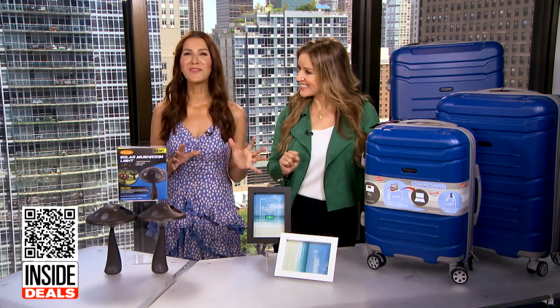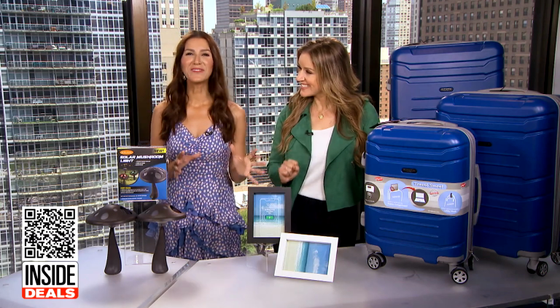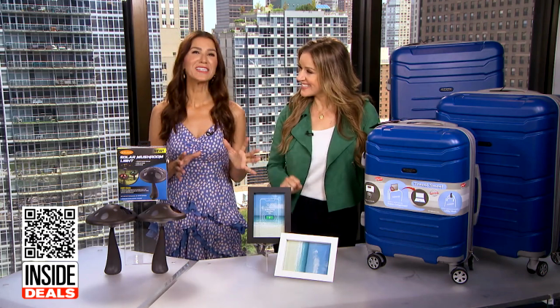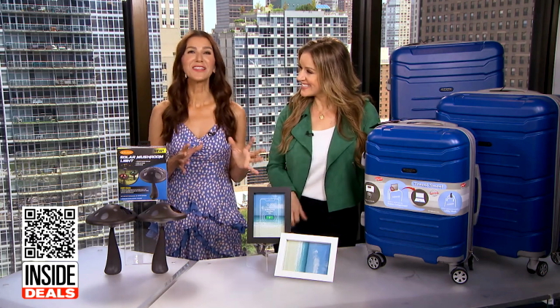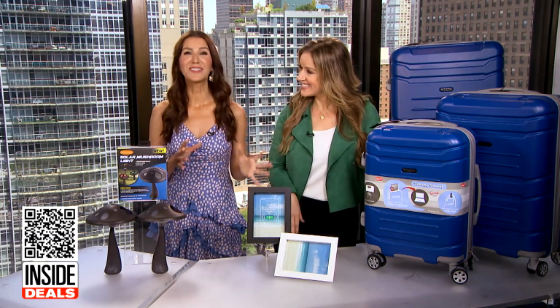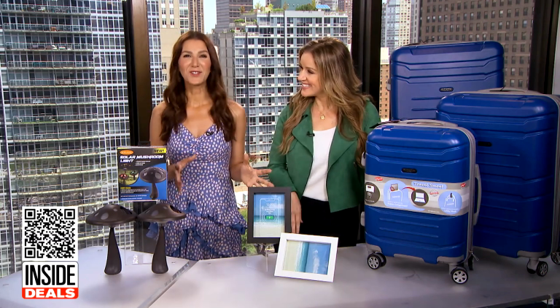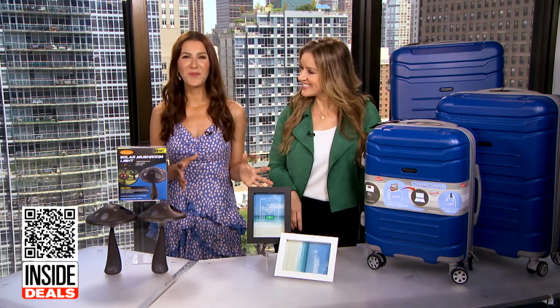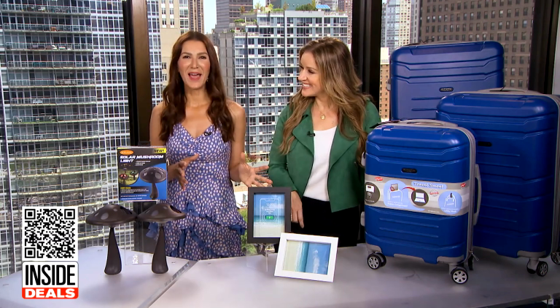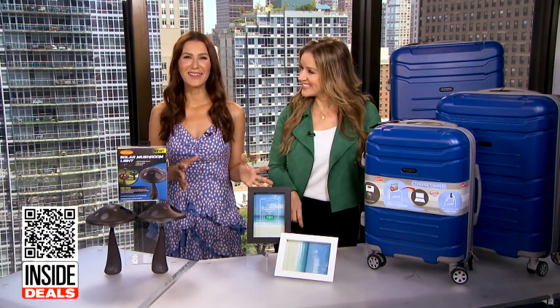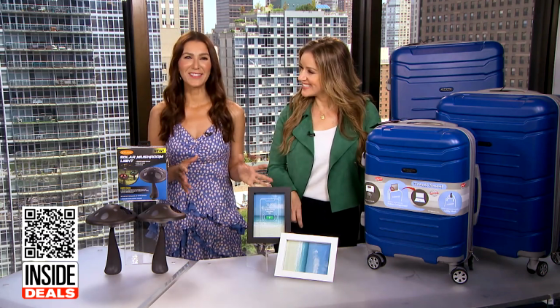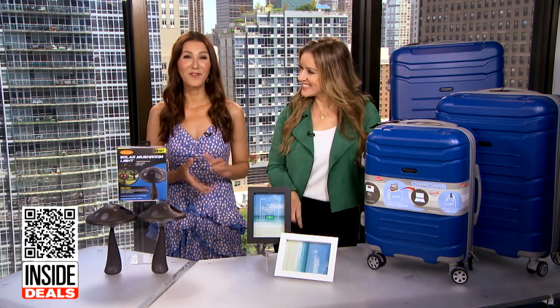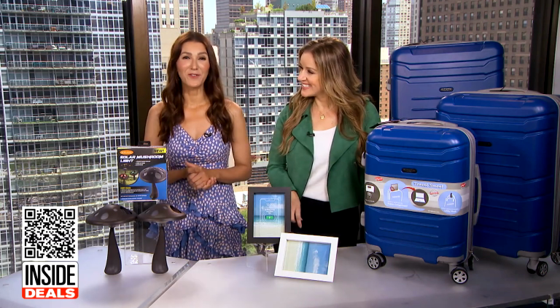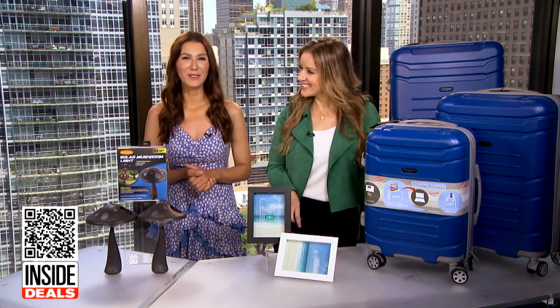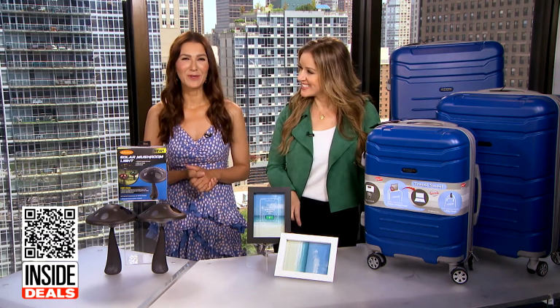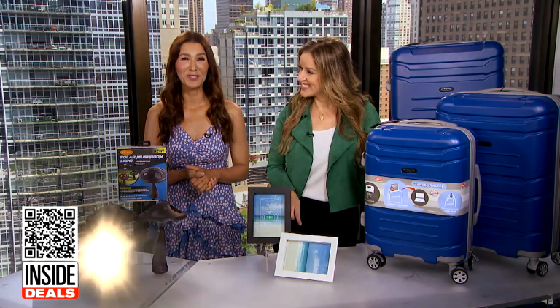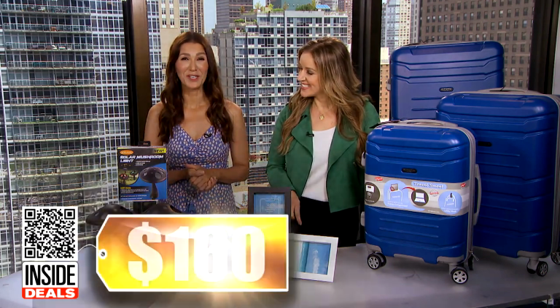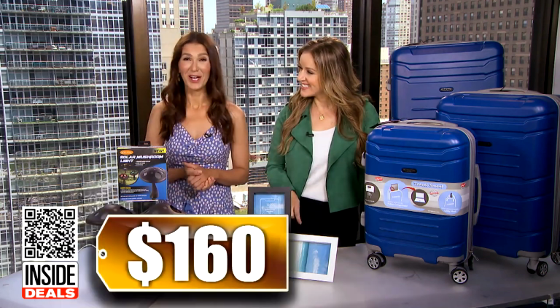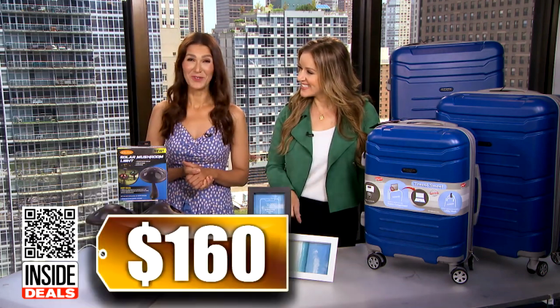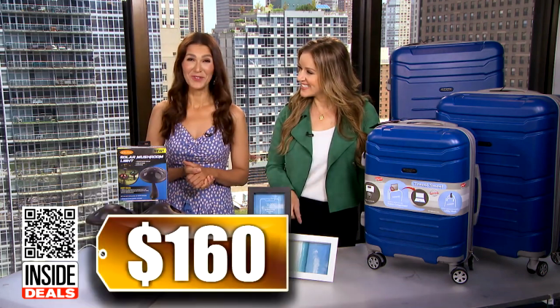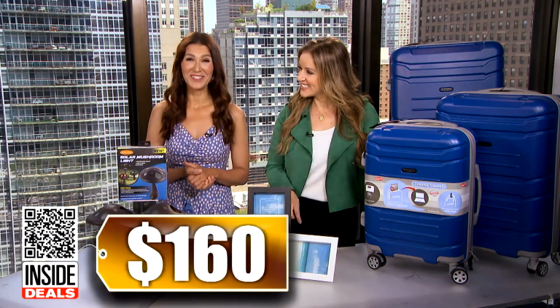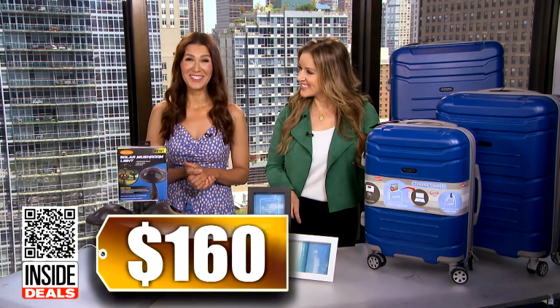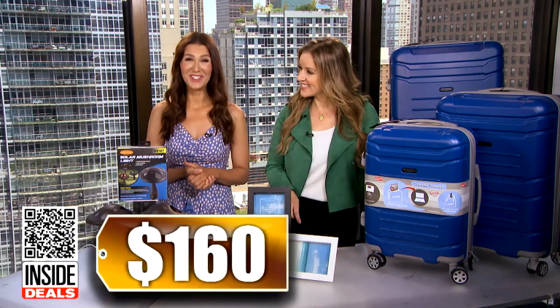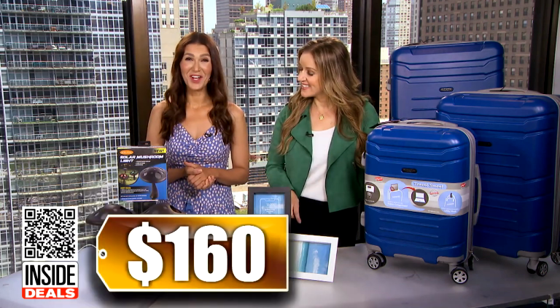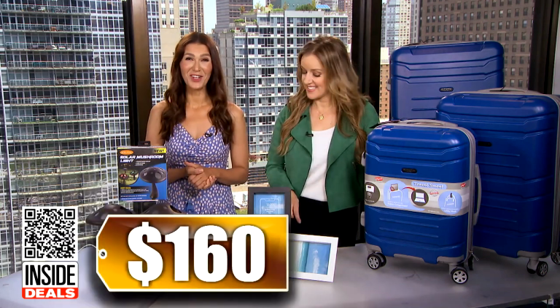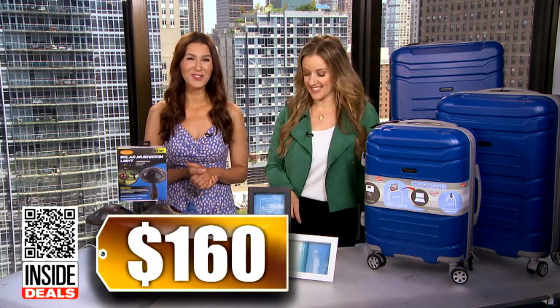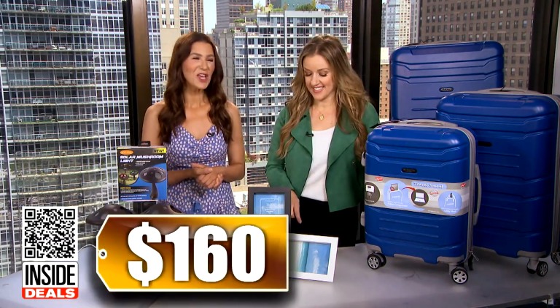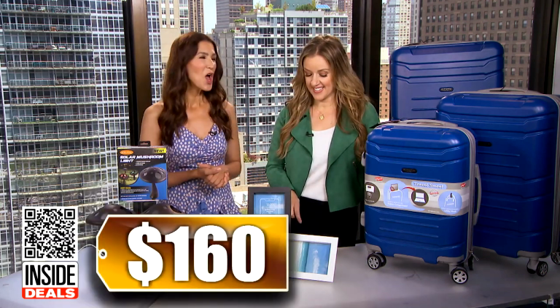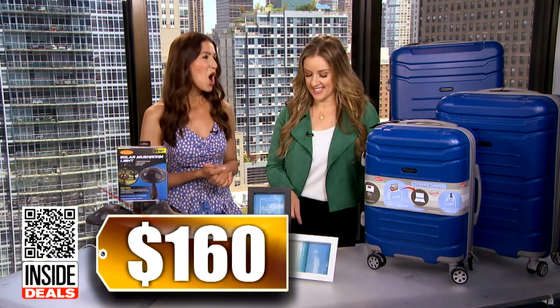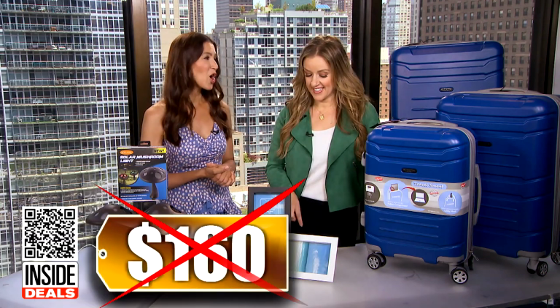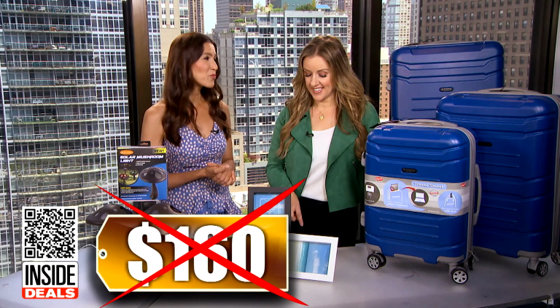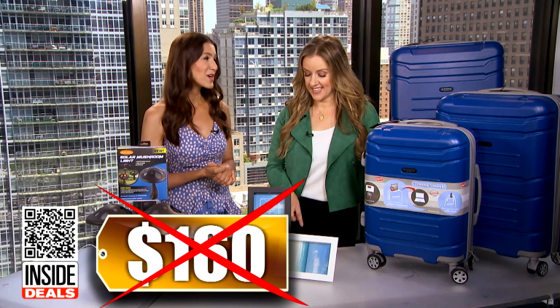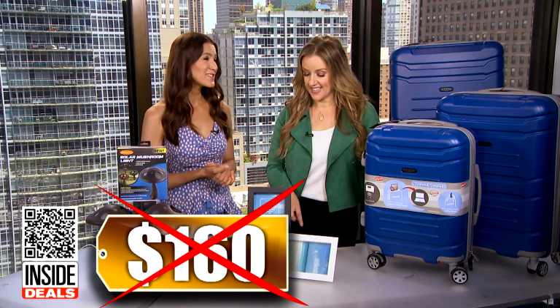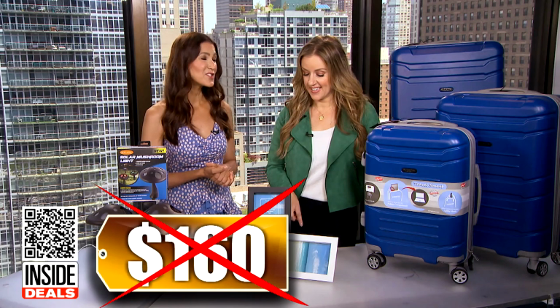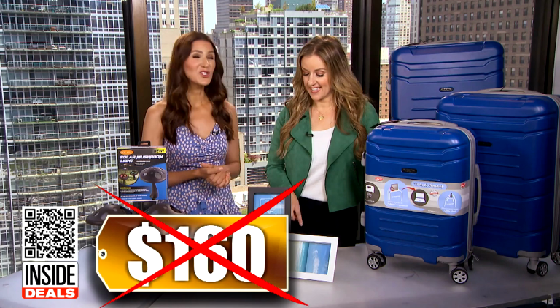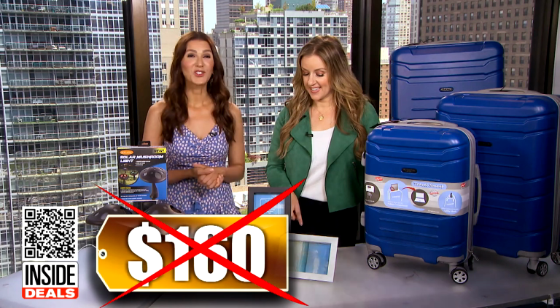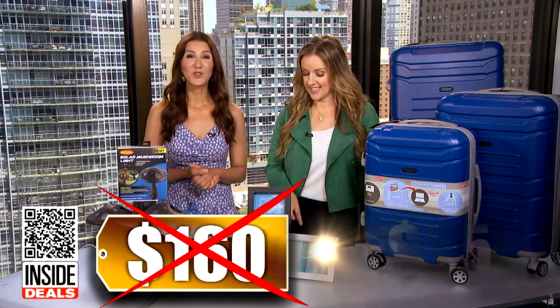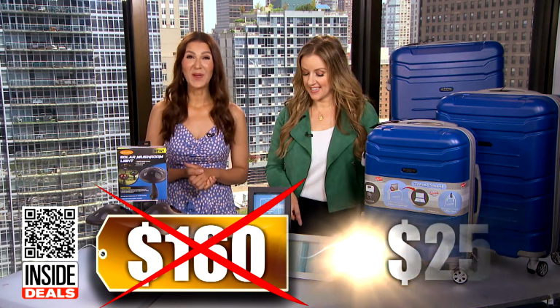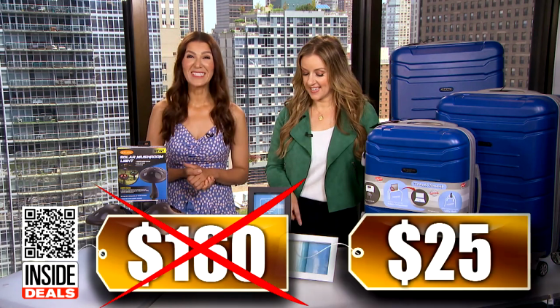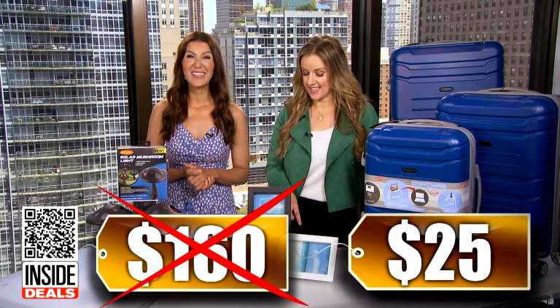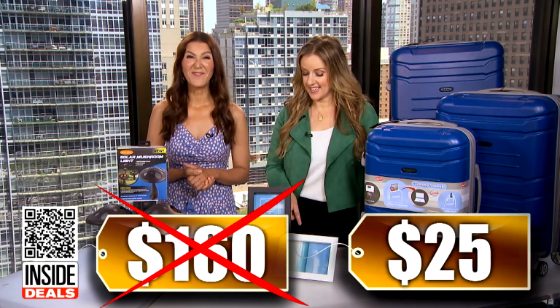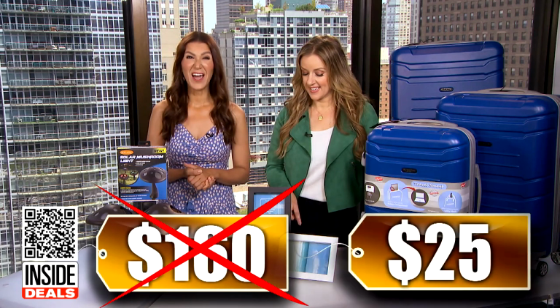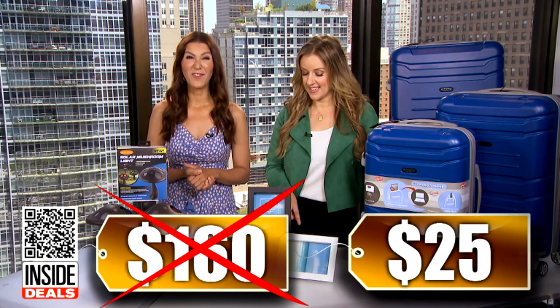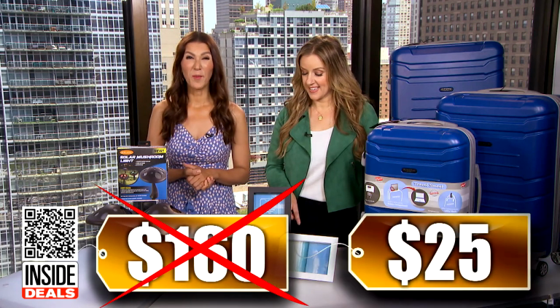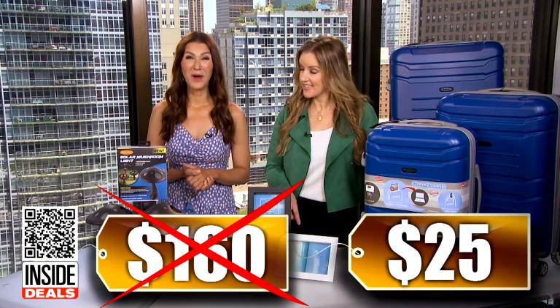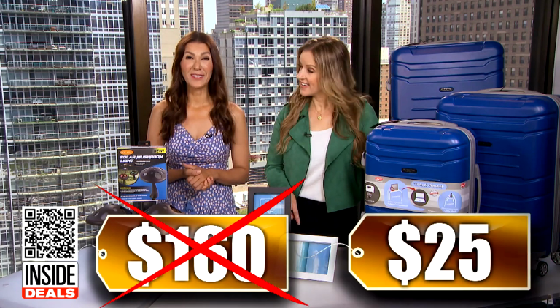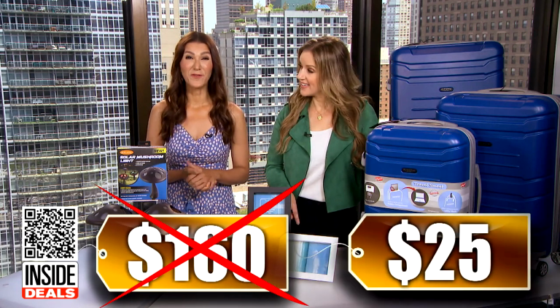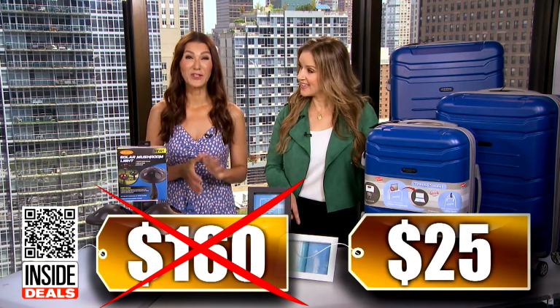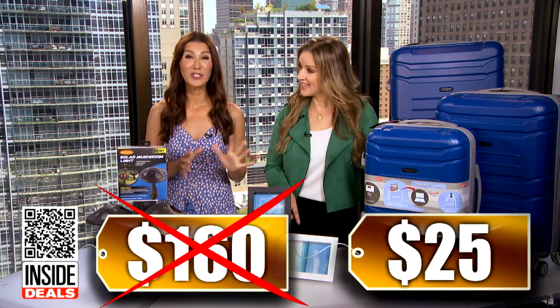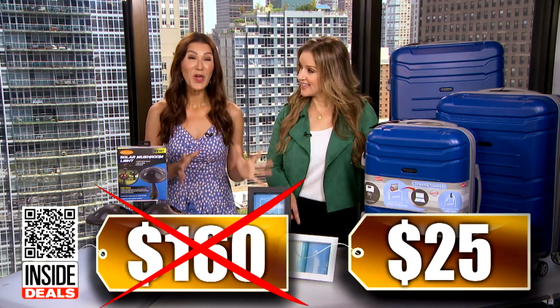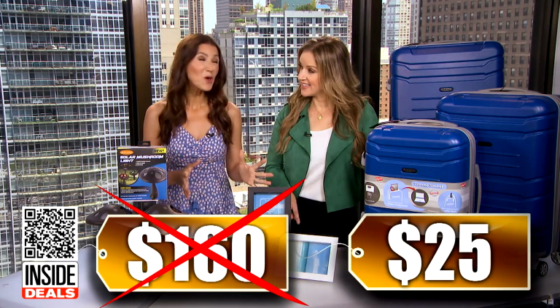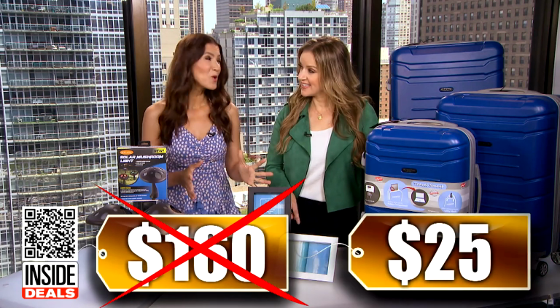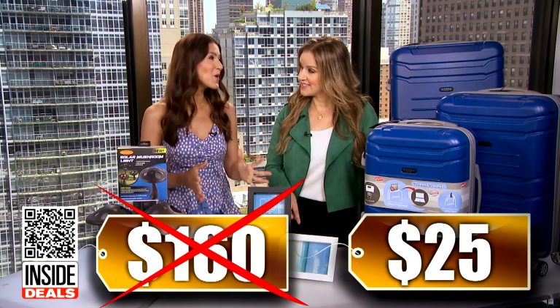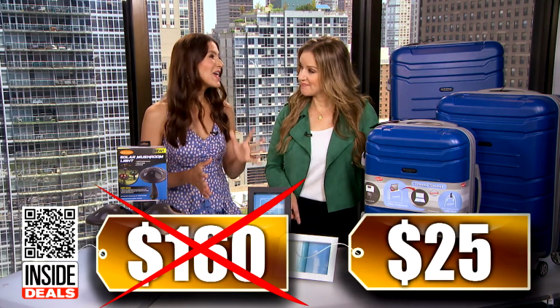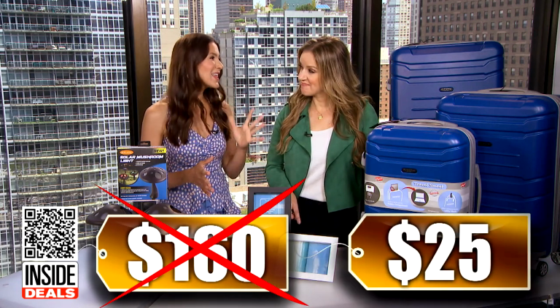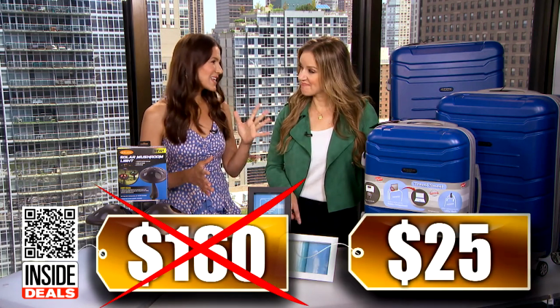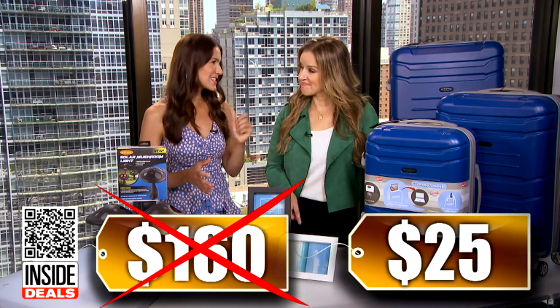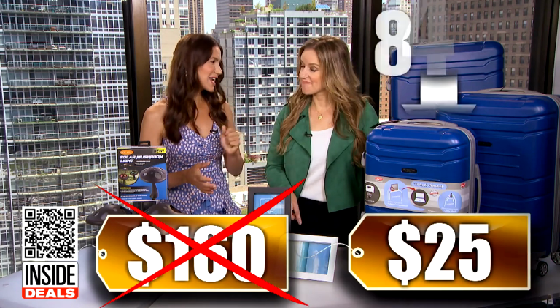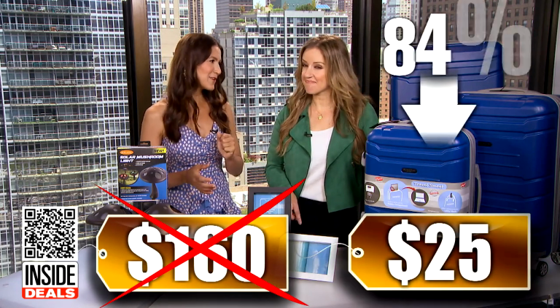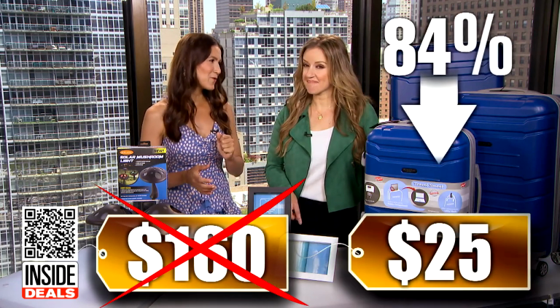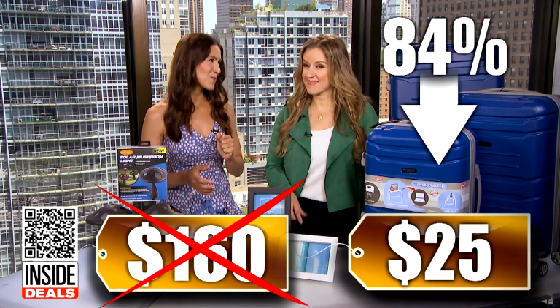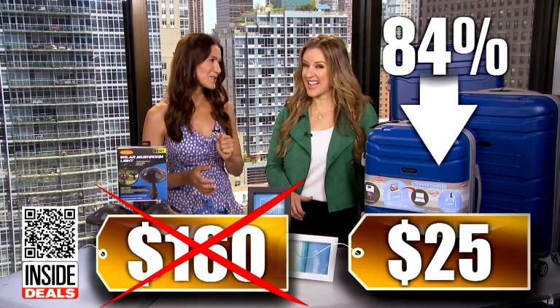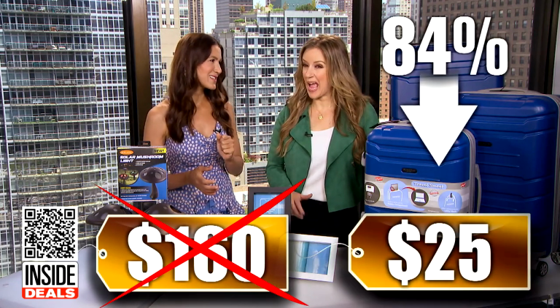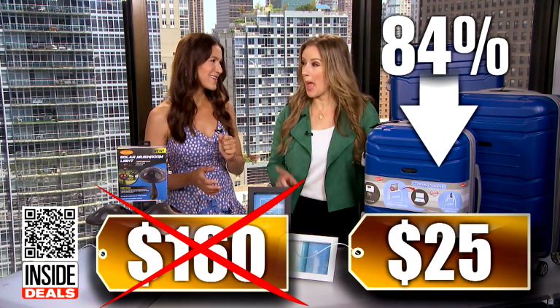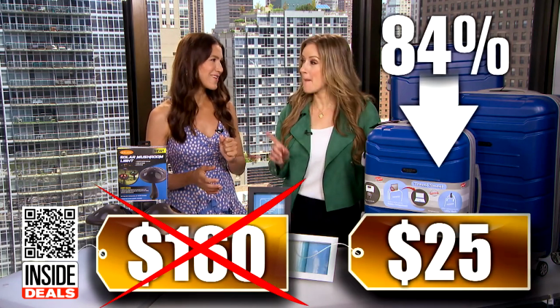We've seen the two-pack sell for as much as $160. Our price is just $25 for two — that's 84% off.